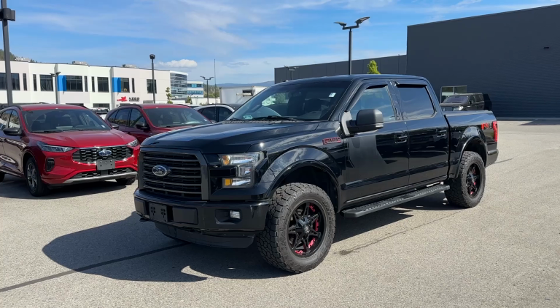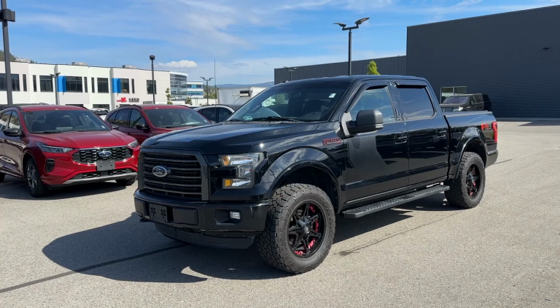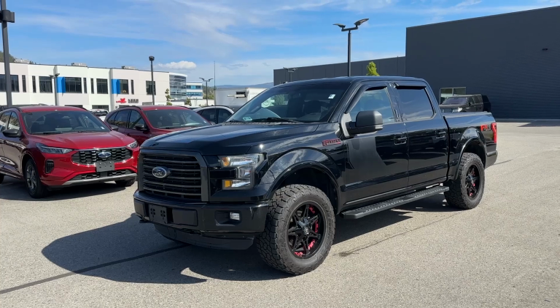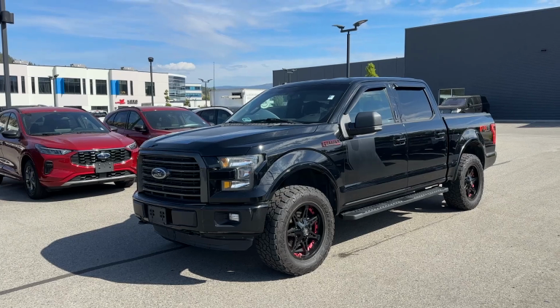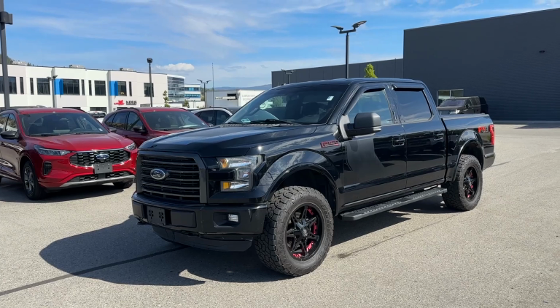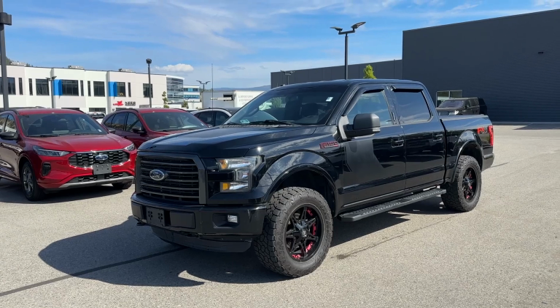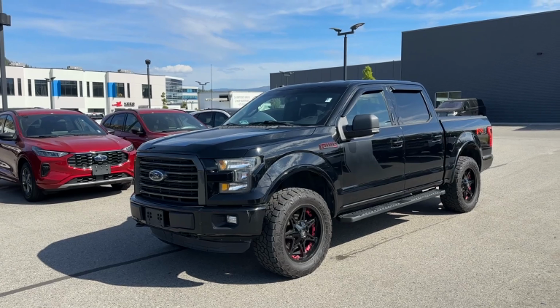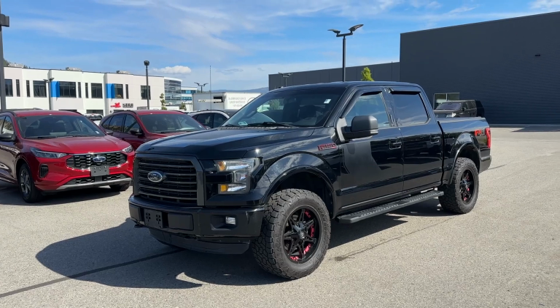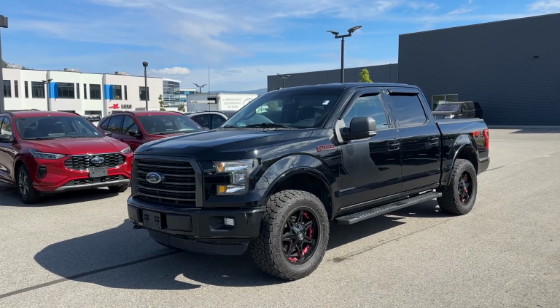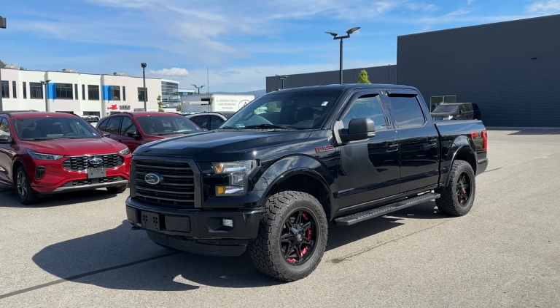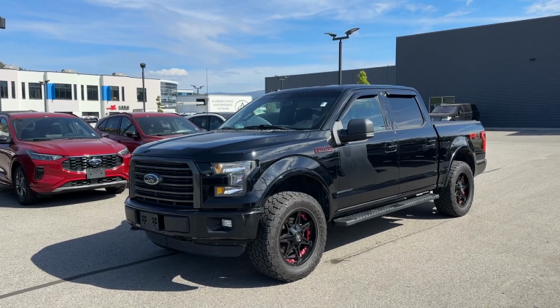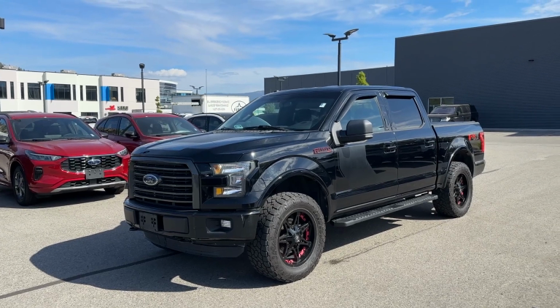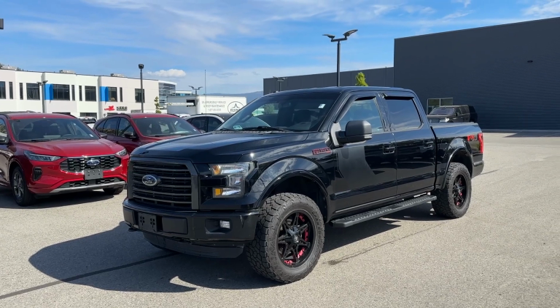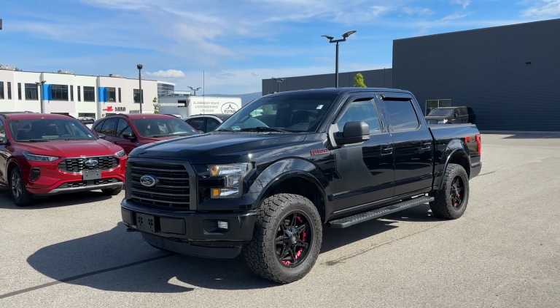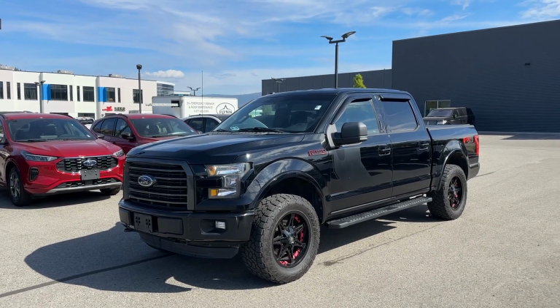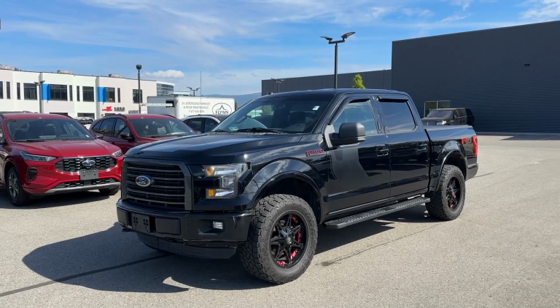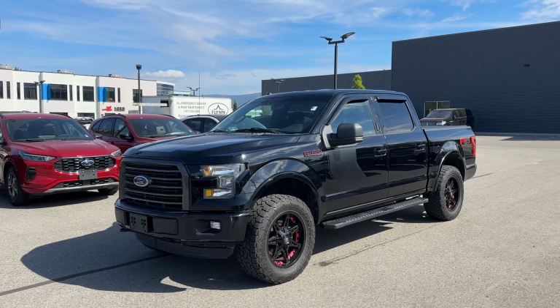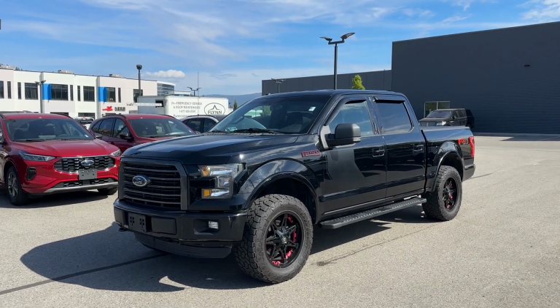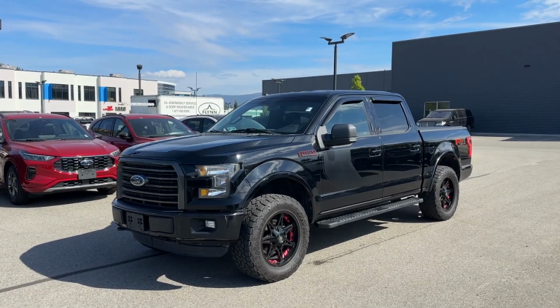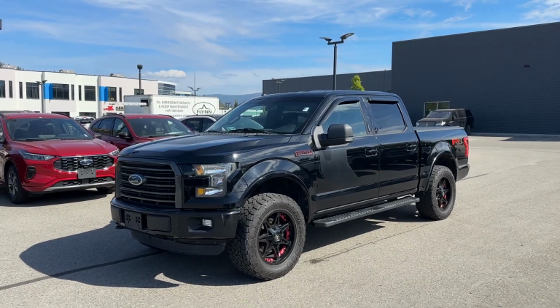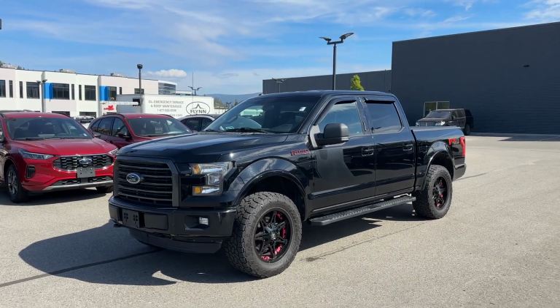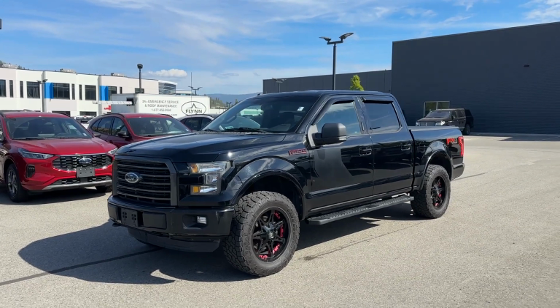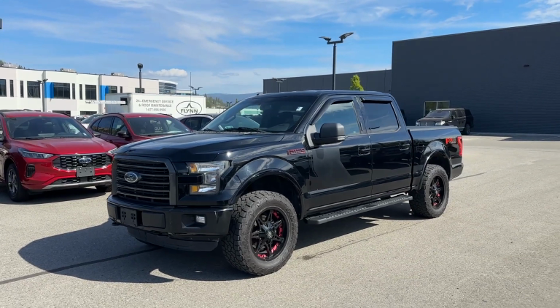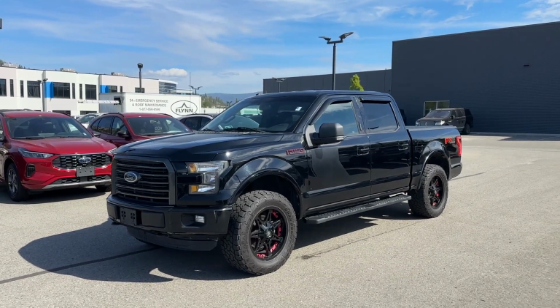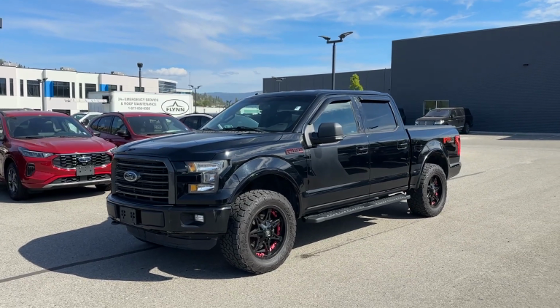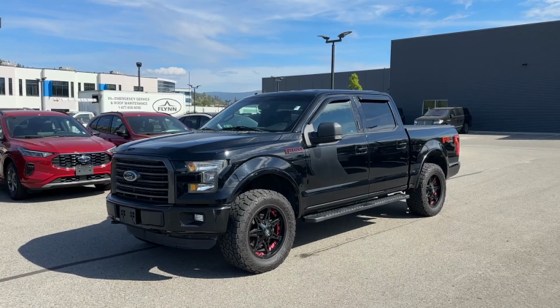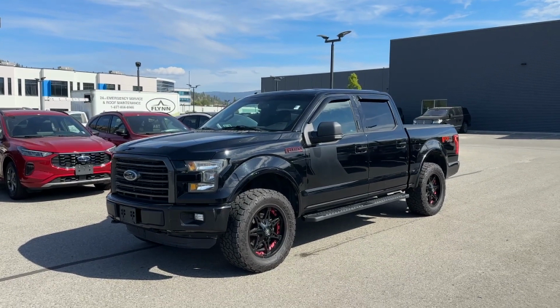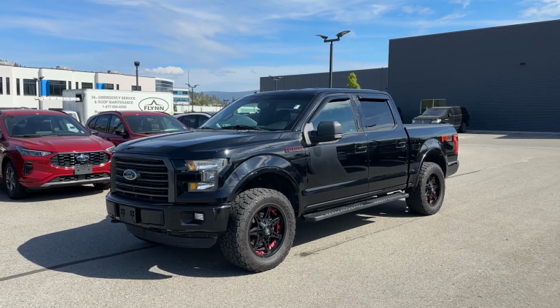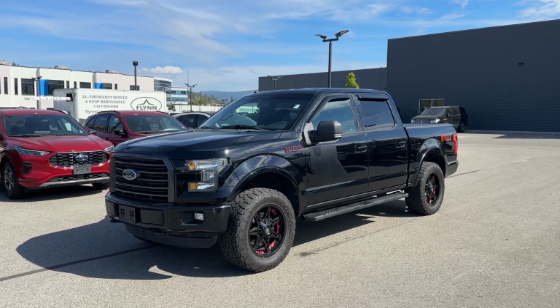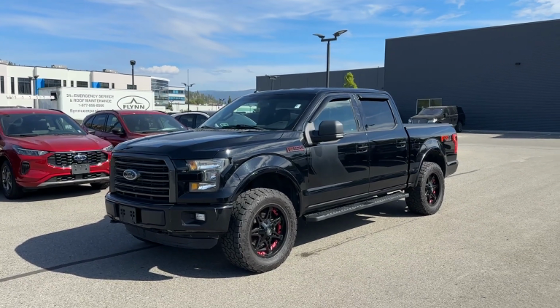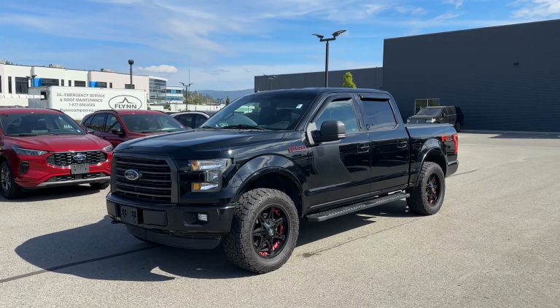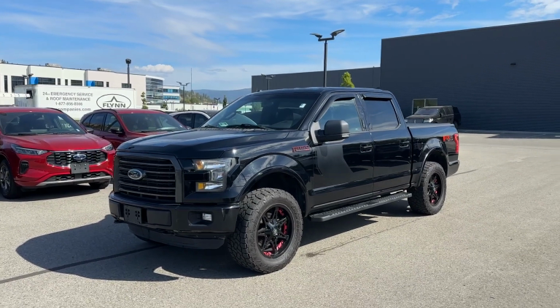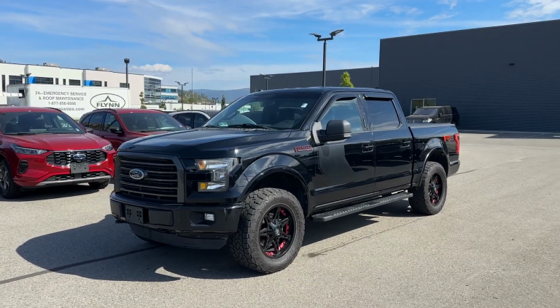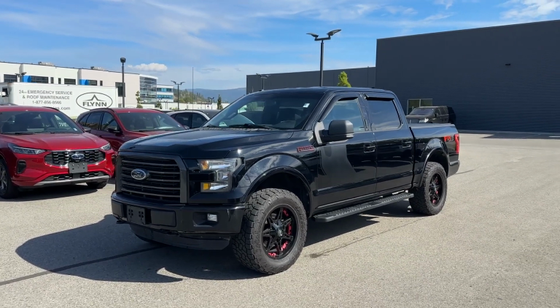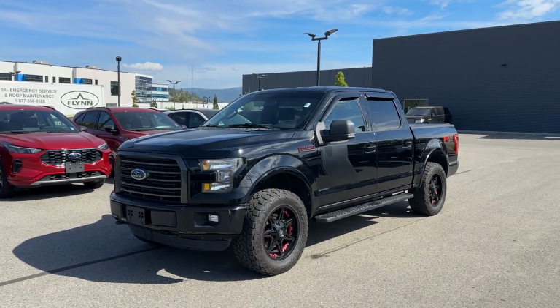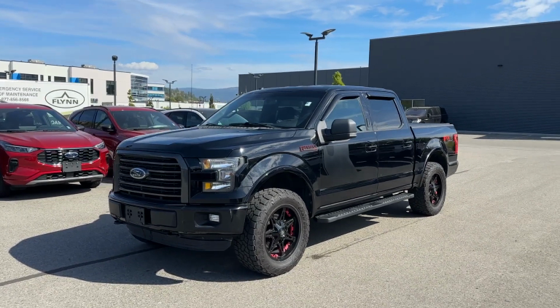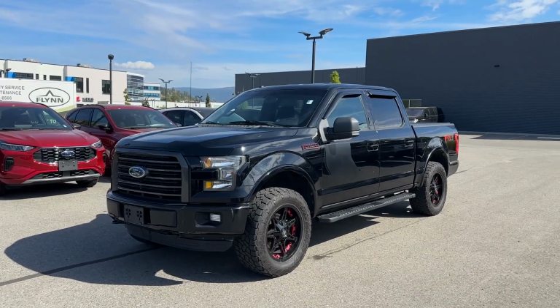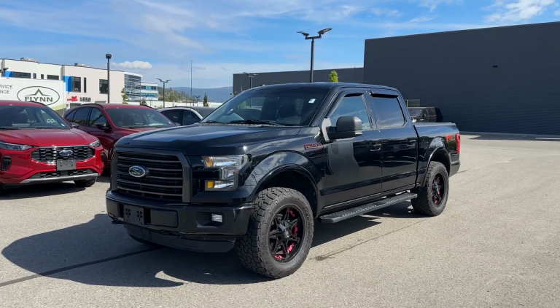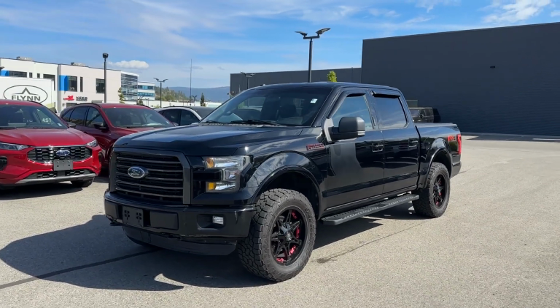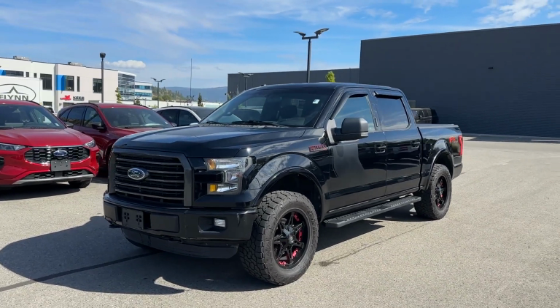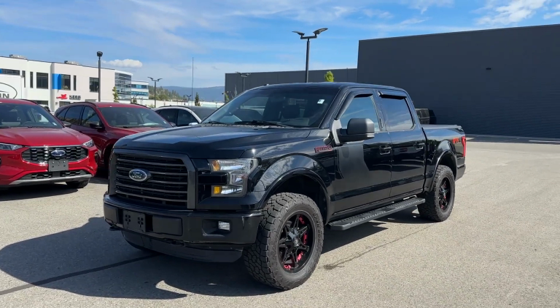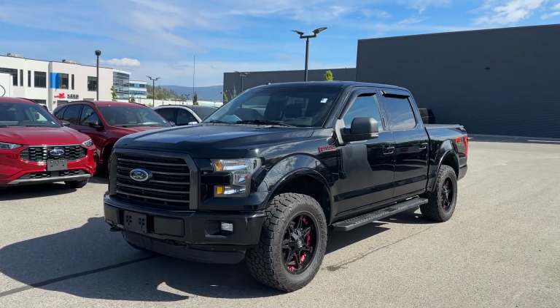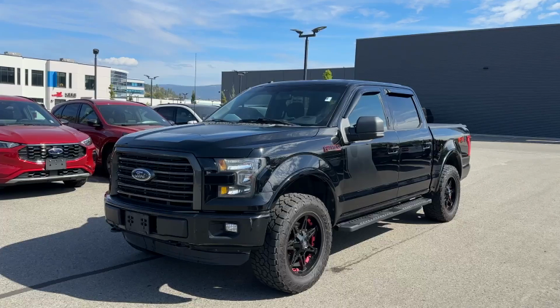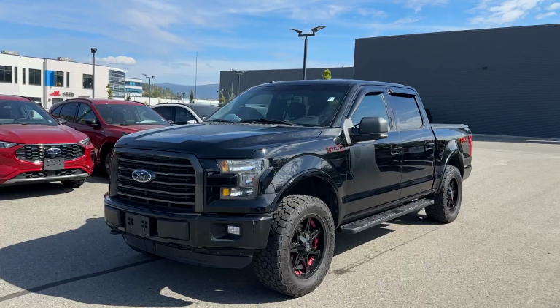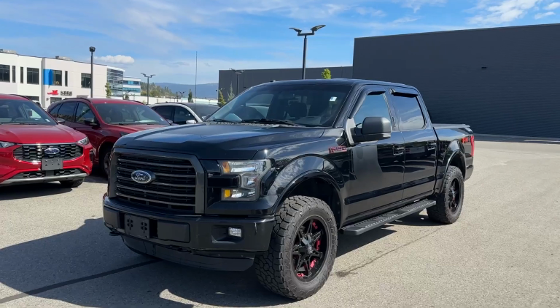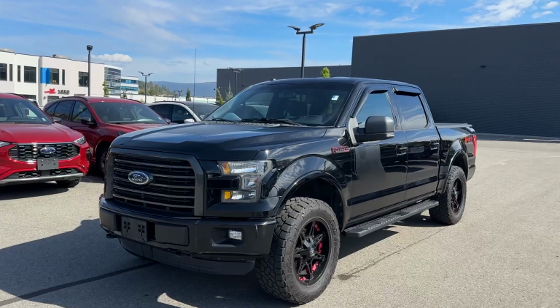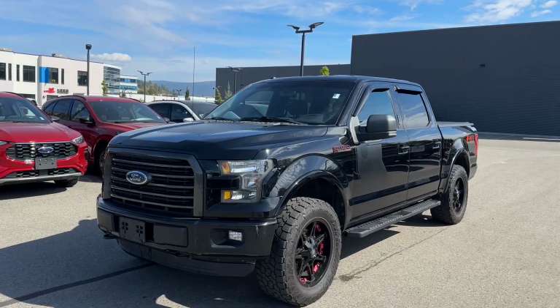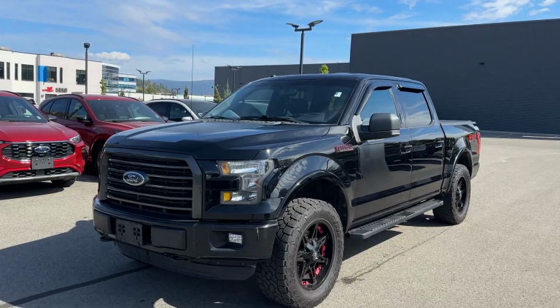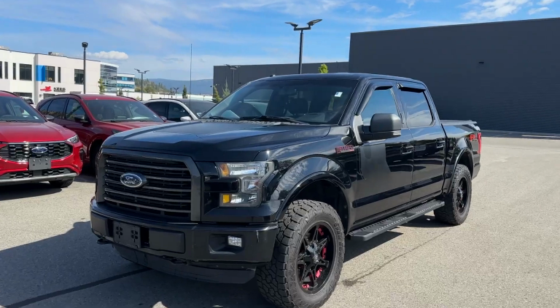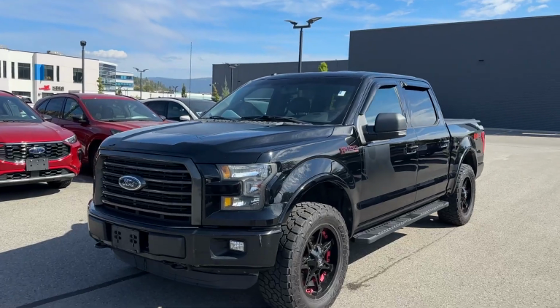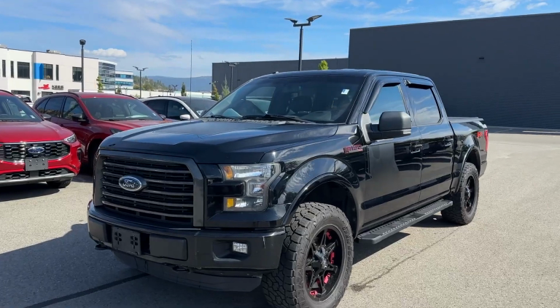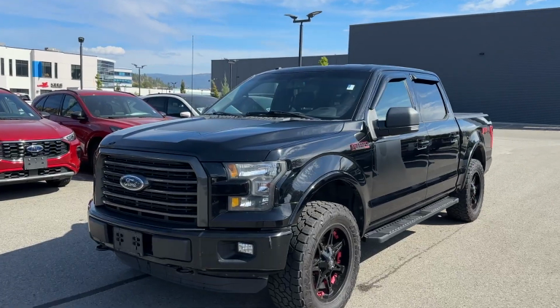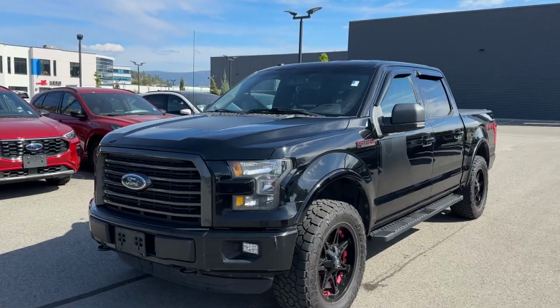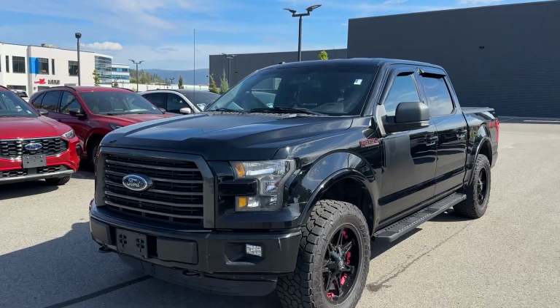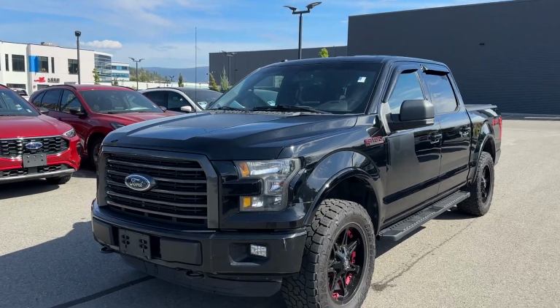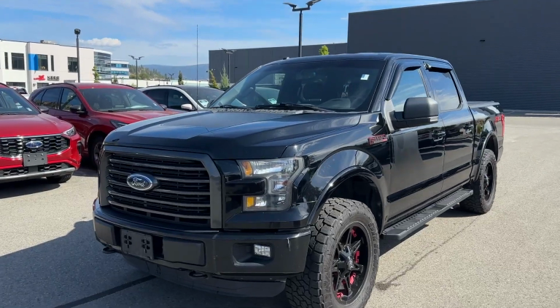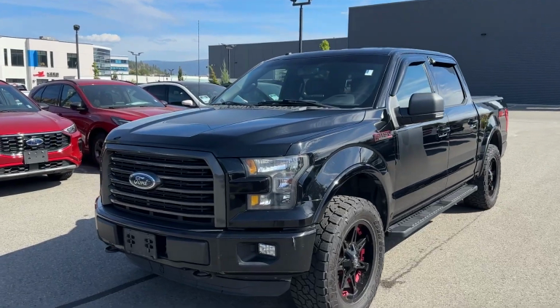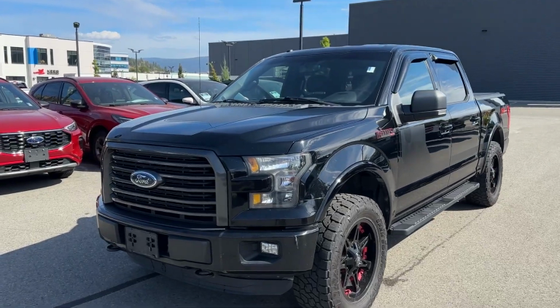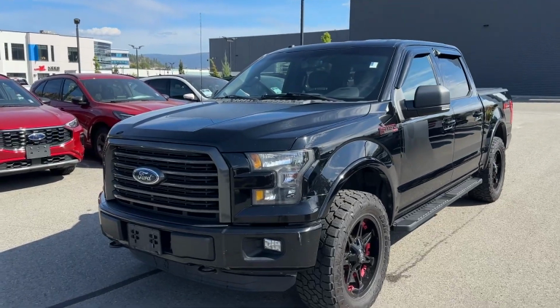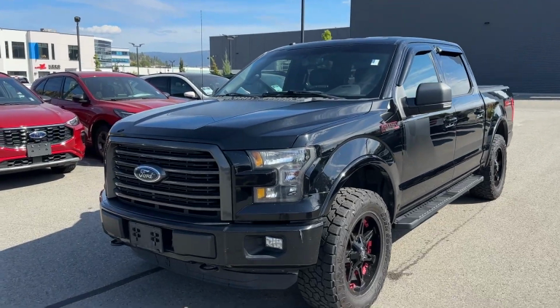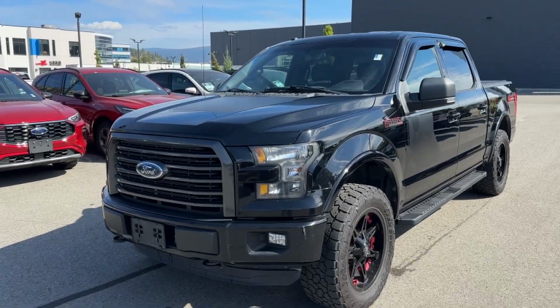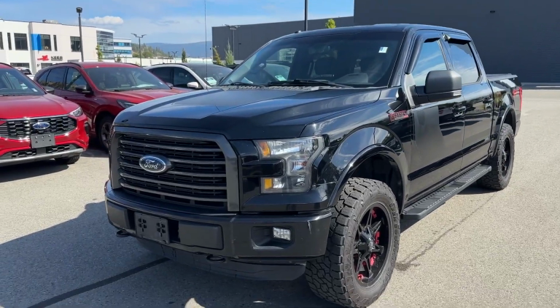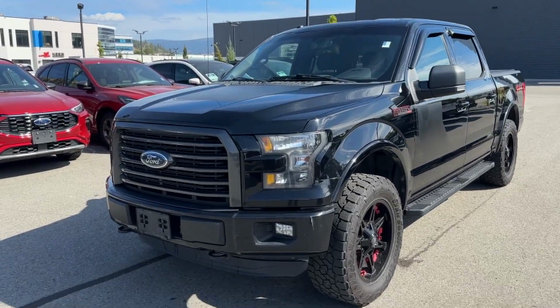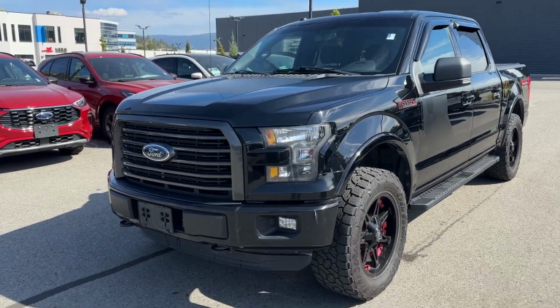Hey Drew, Taylor here from Kelowna Ford. So this is the 2016 F-150 SuperCrew 5.5-foot box truck.